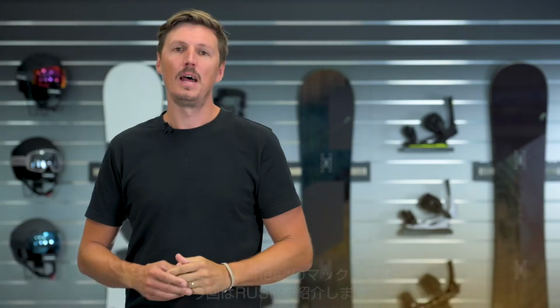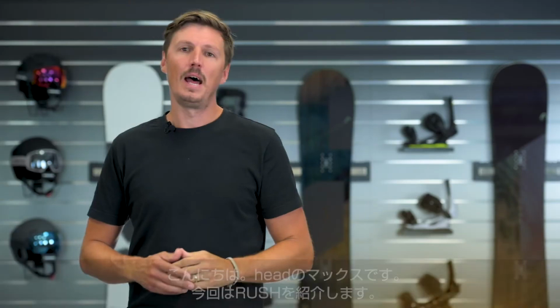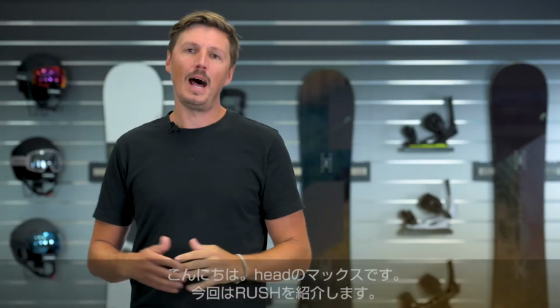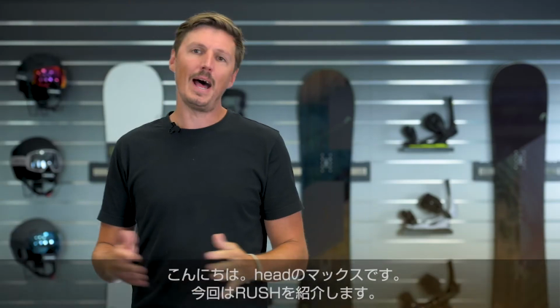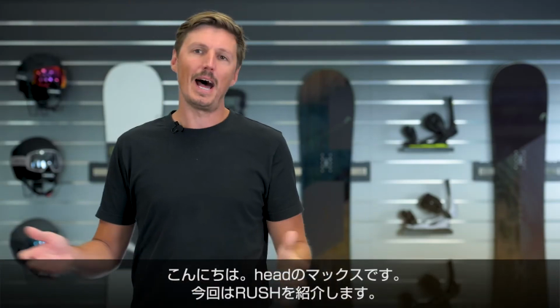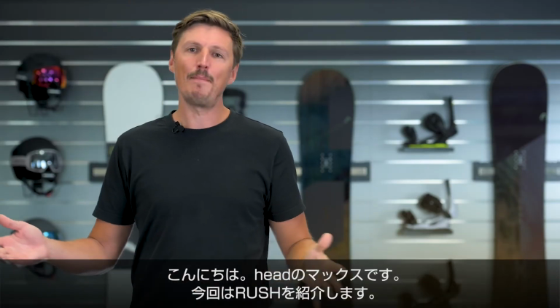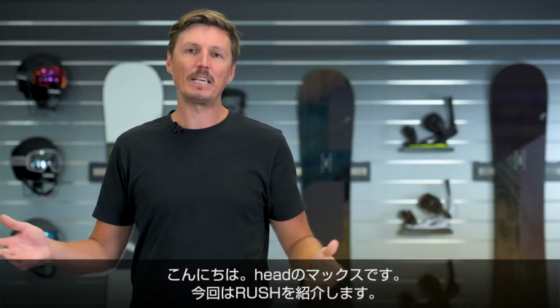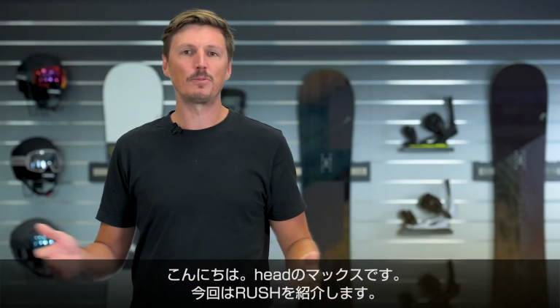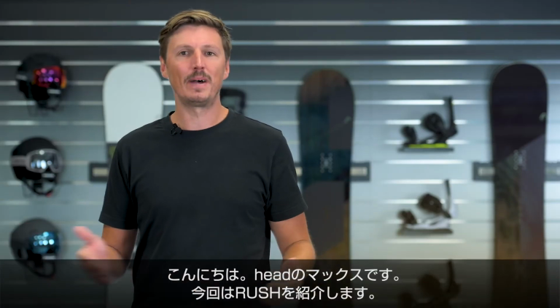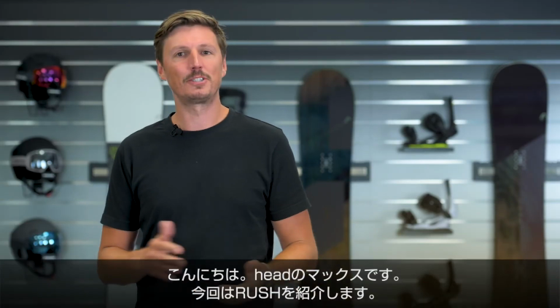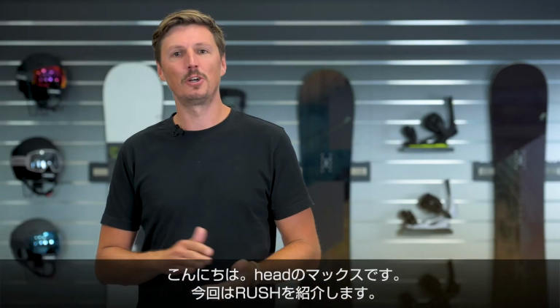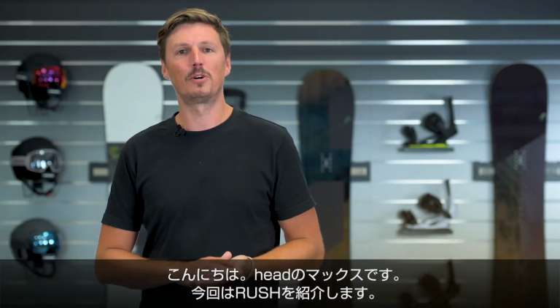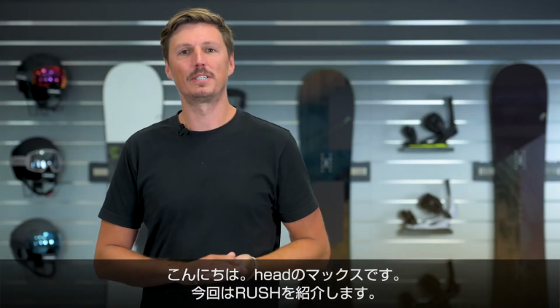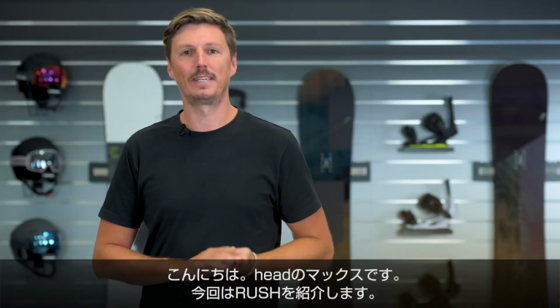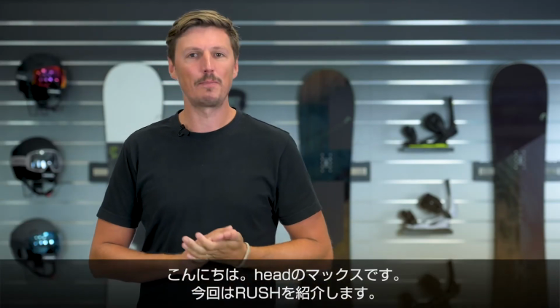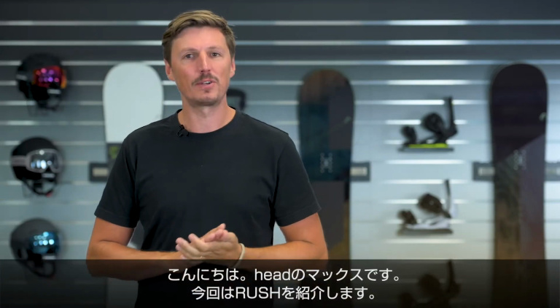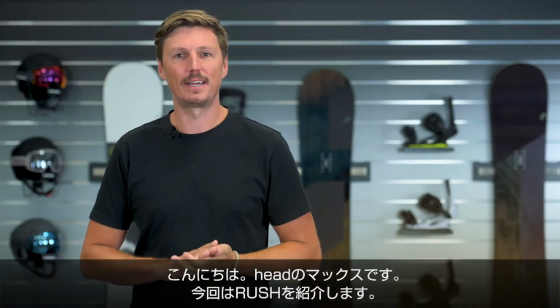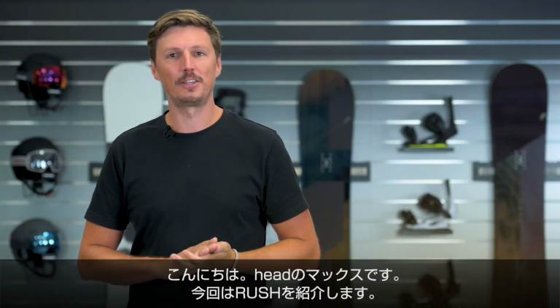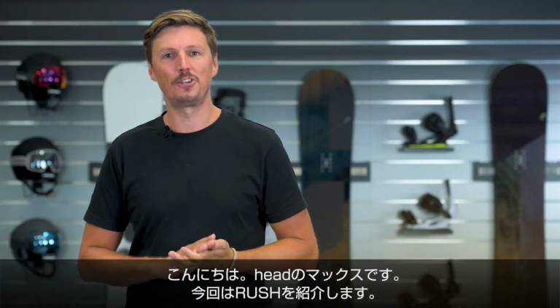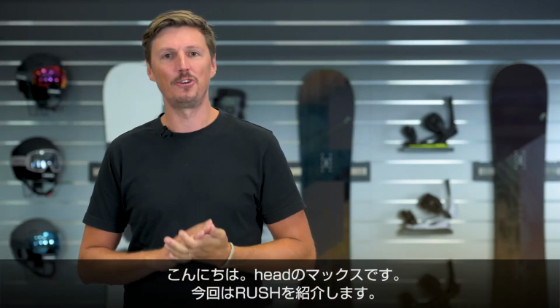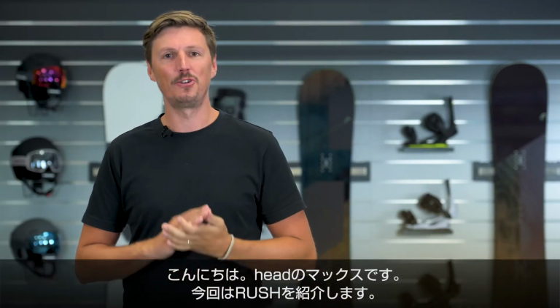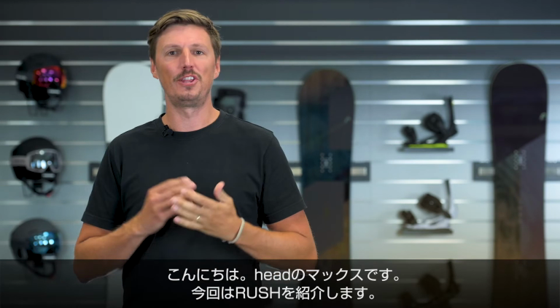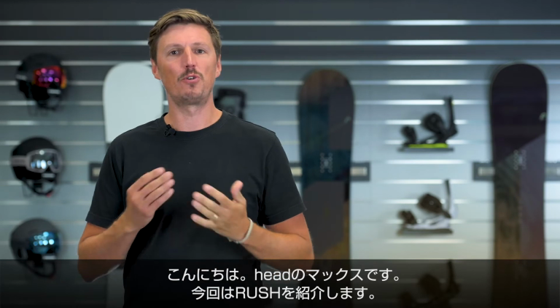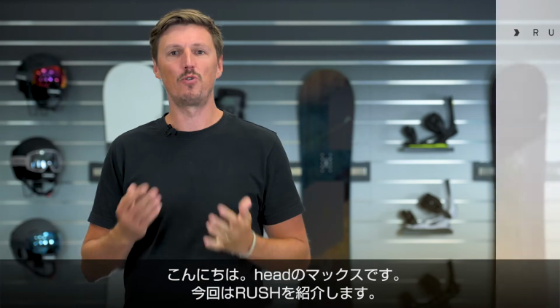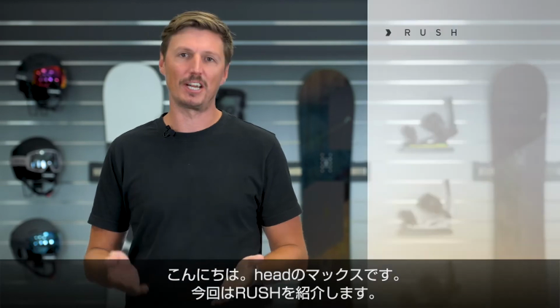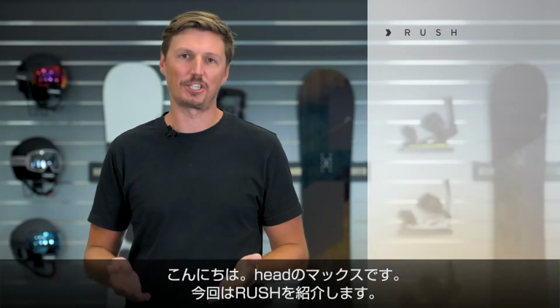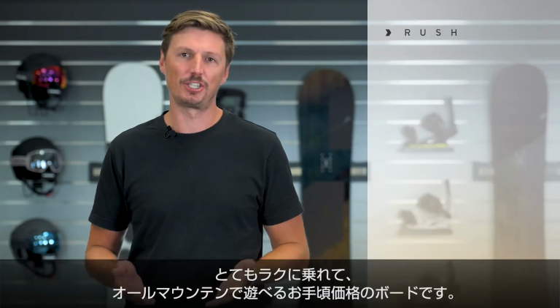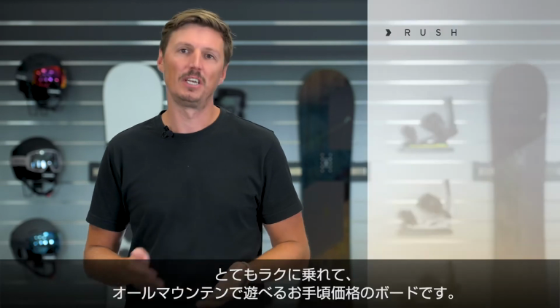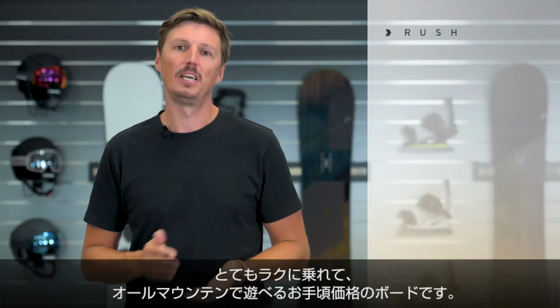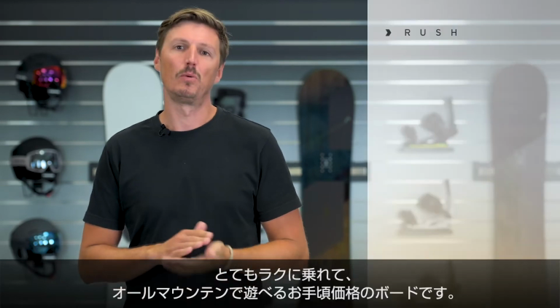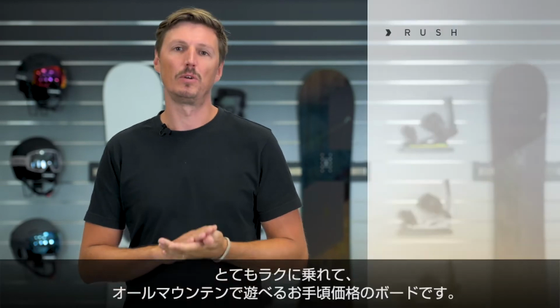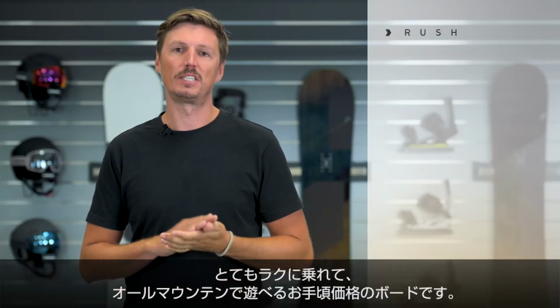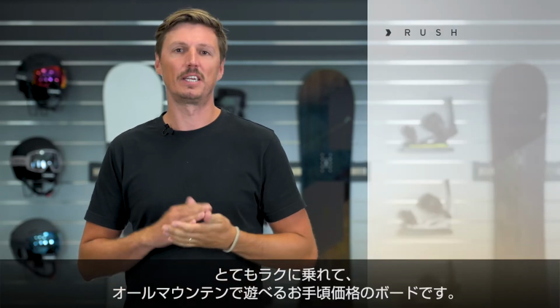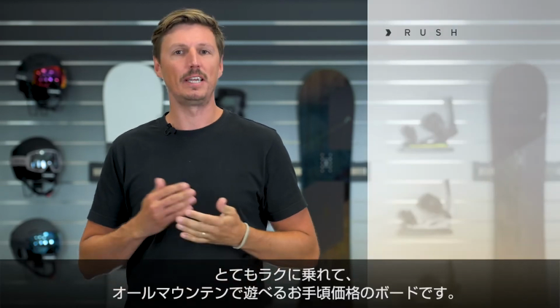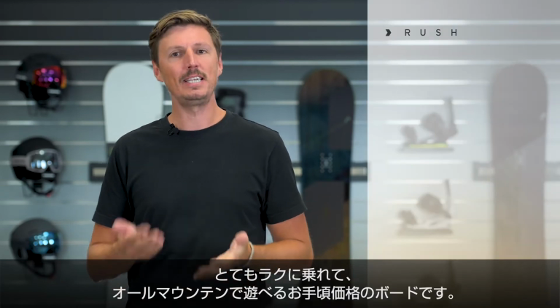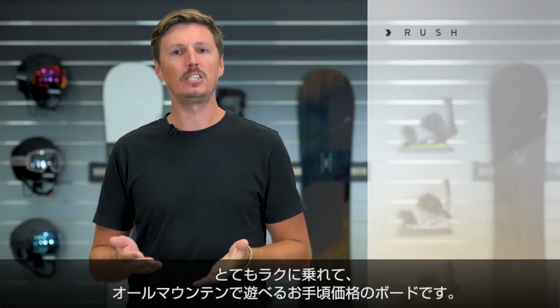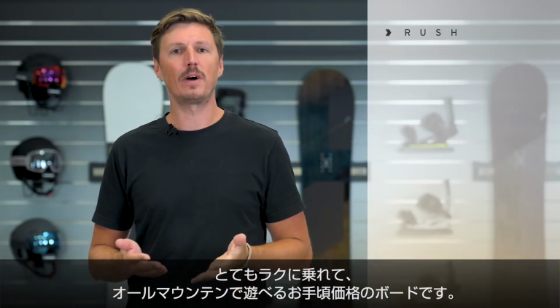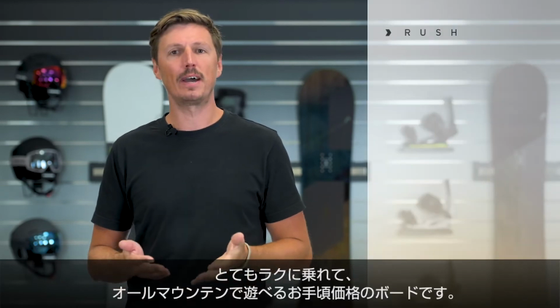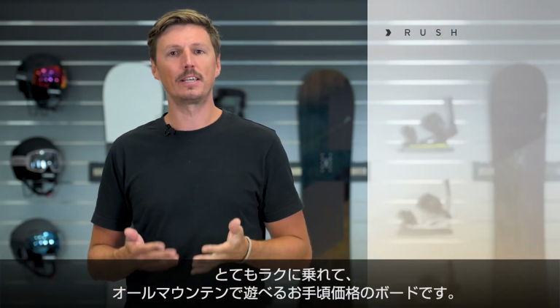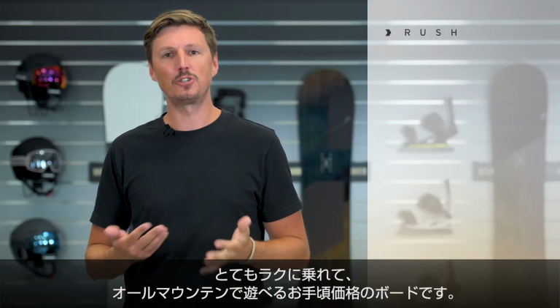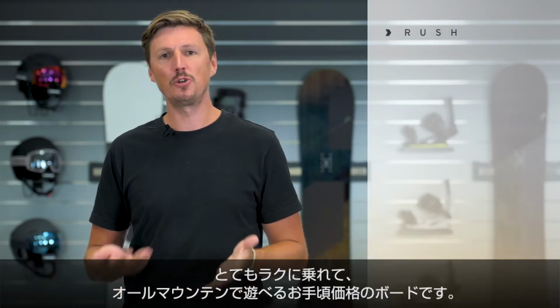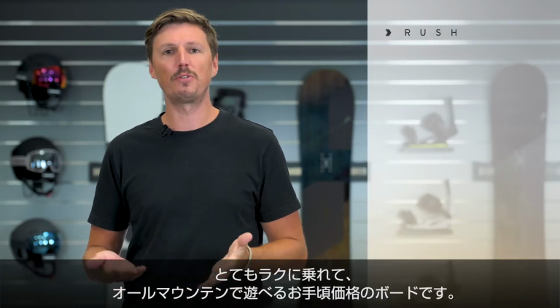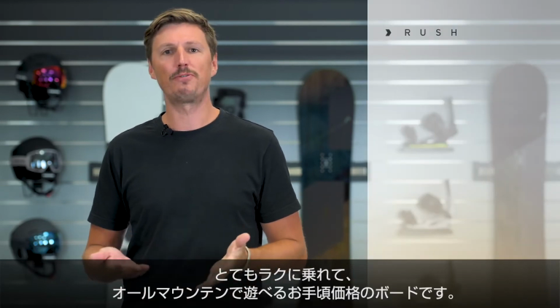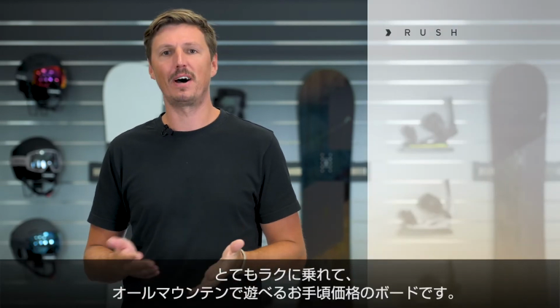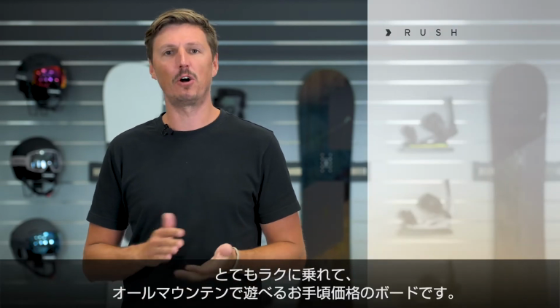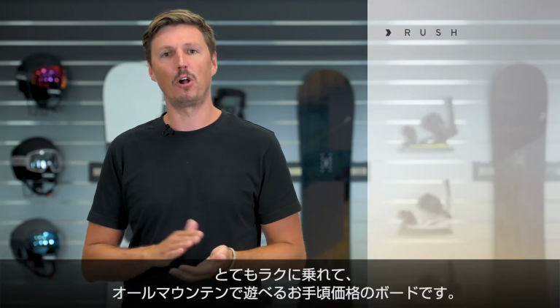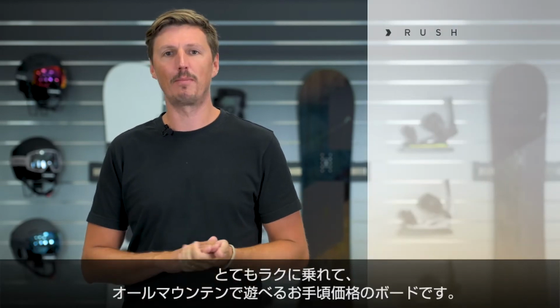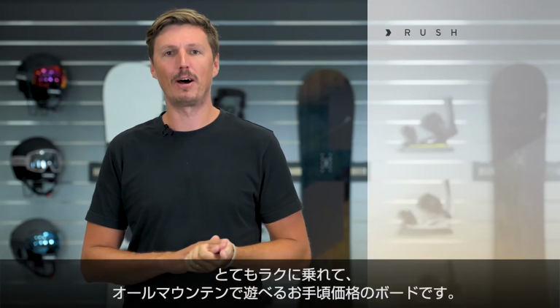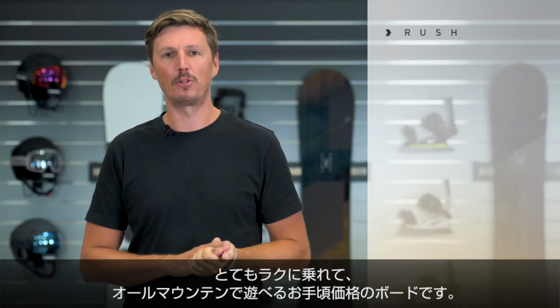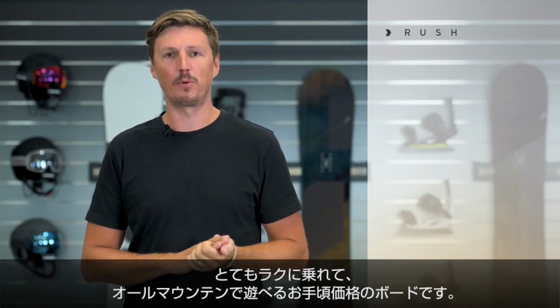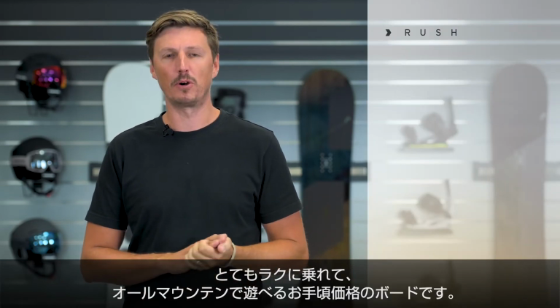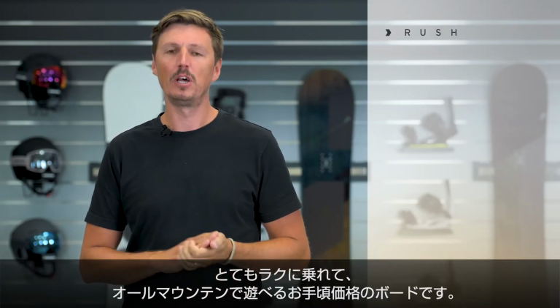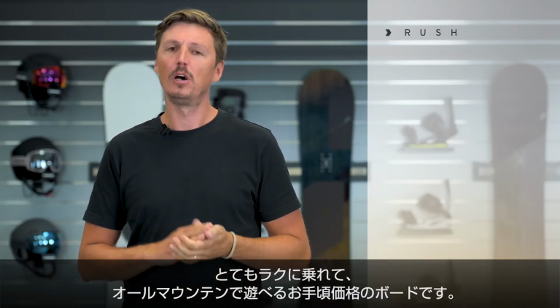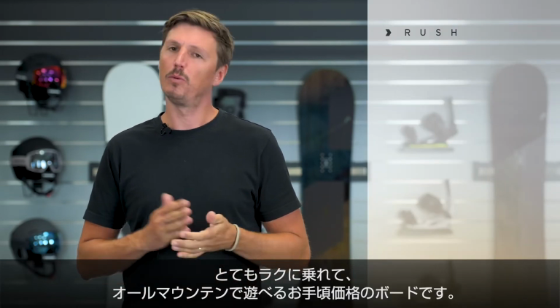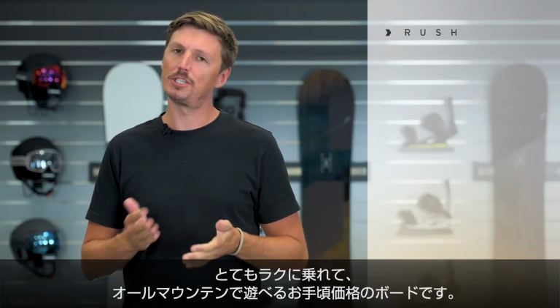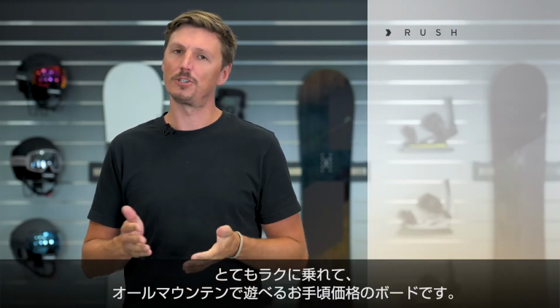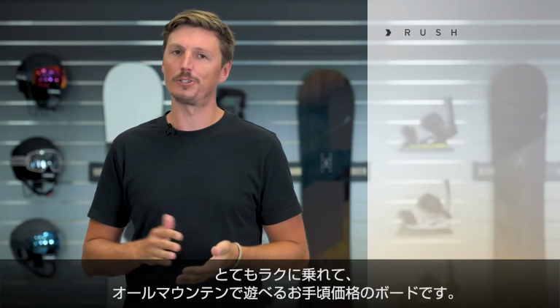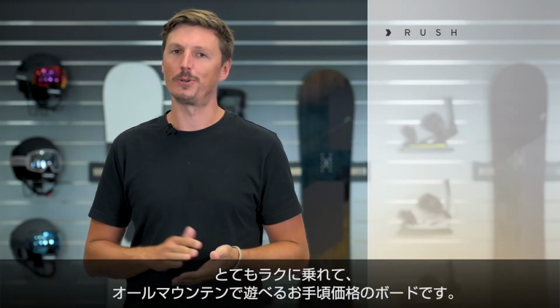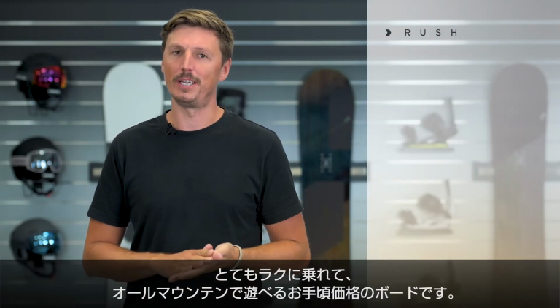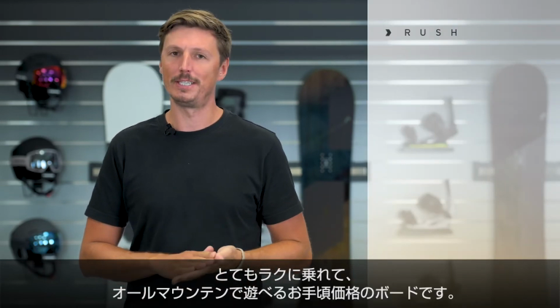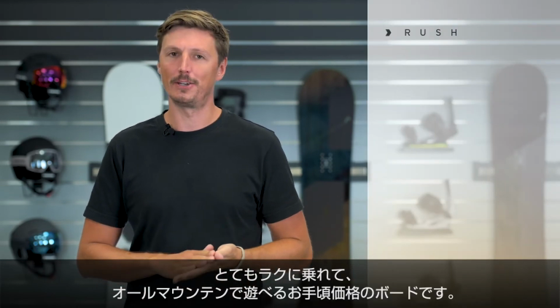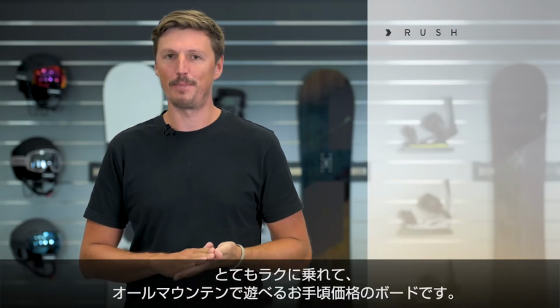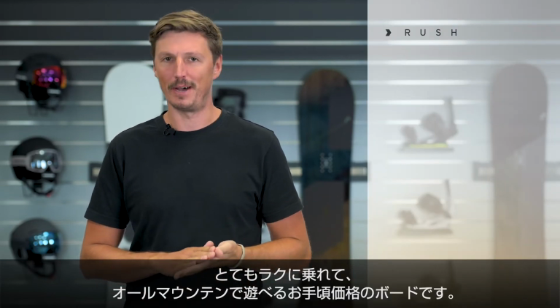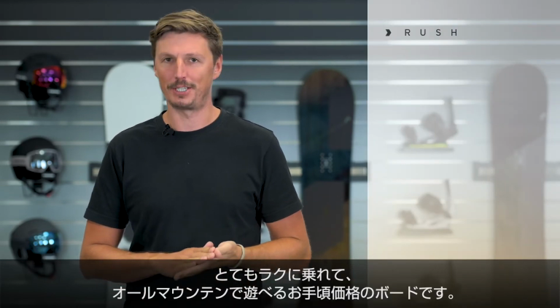Hi, I'm Max from Head Snowboards and I'm presenting to you the Rush, which is an easy riding, super fun, all-mountain board, which is also easy on the budget.